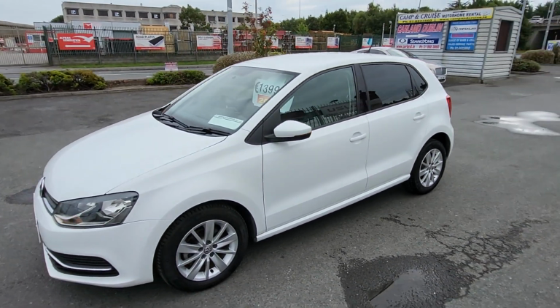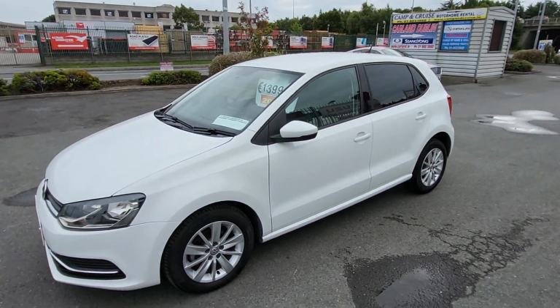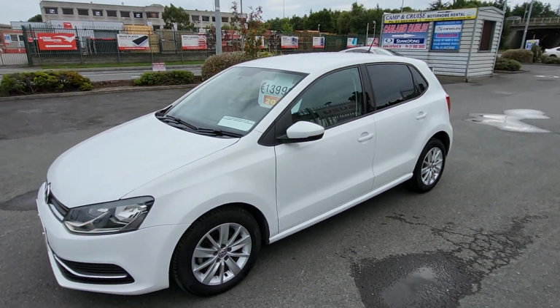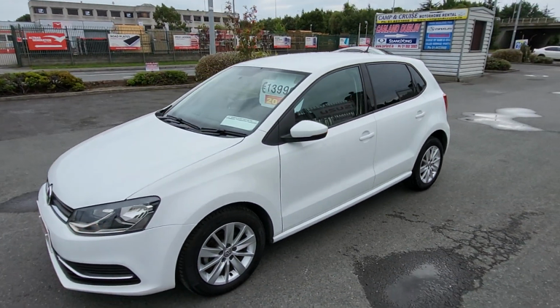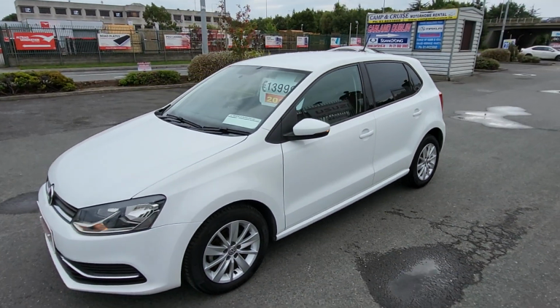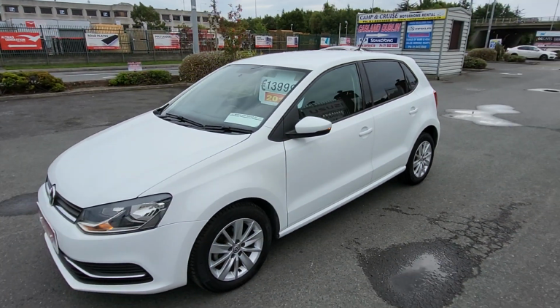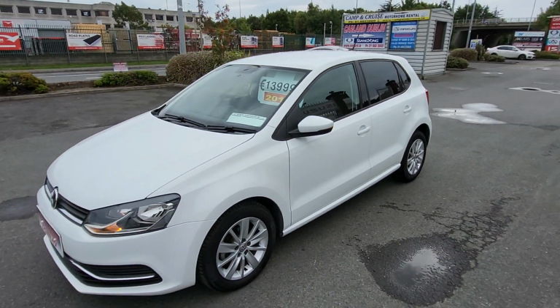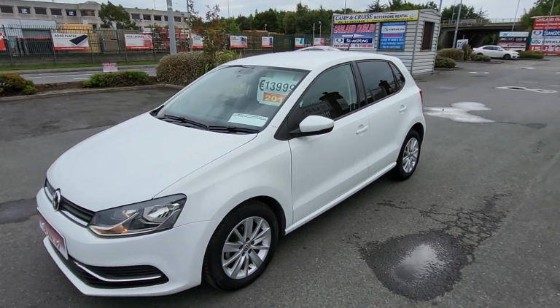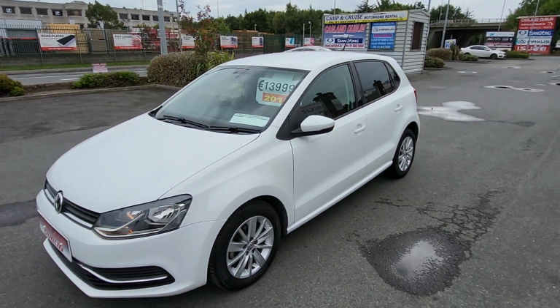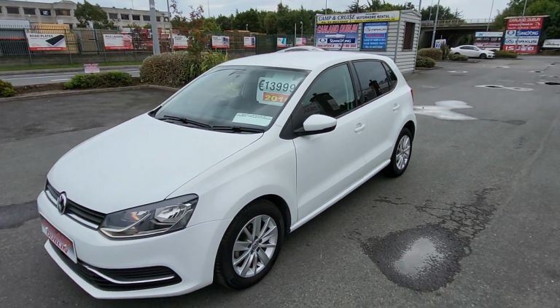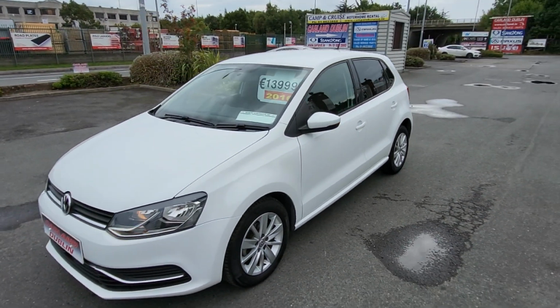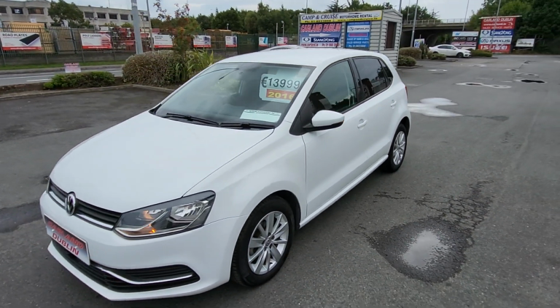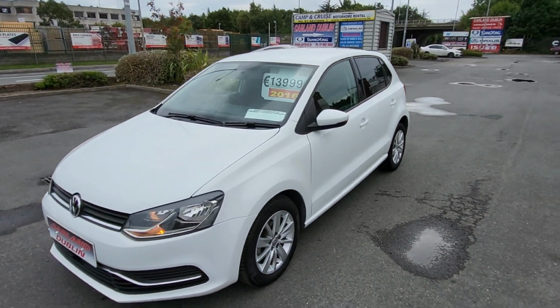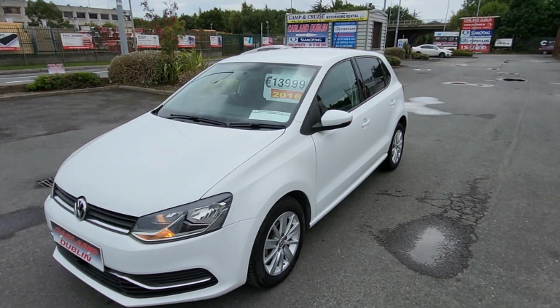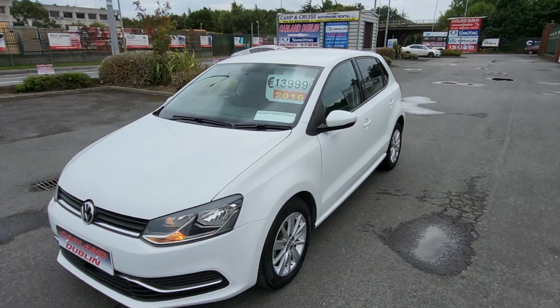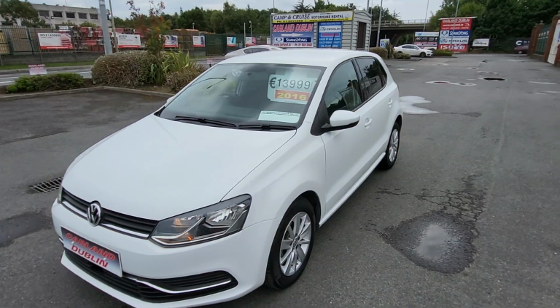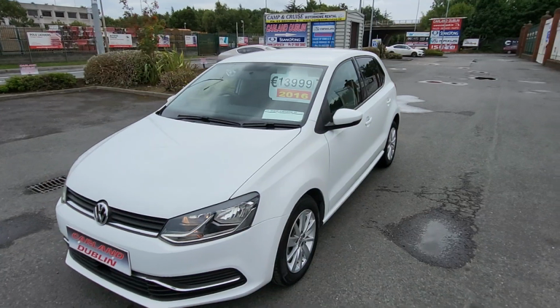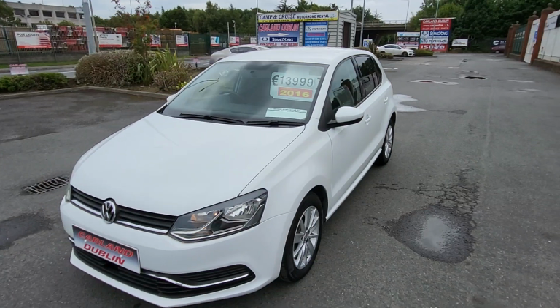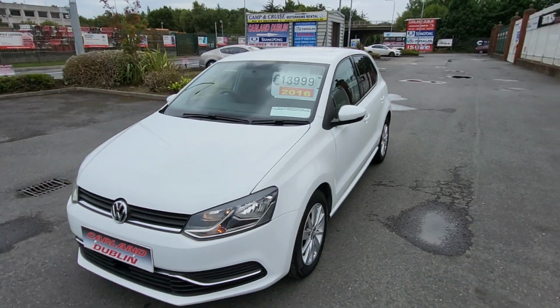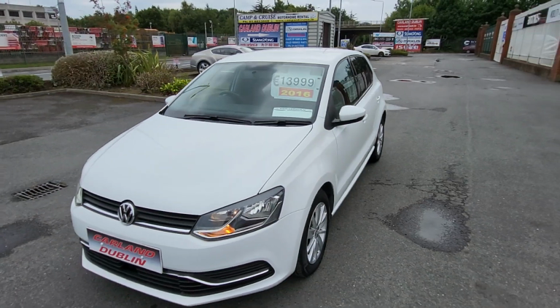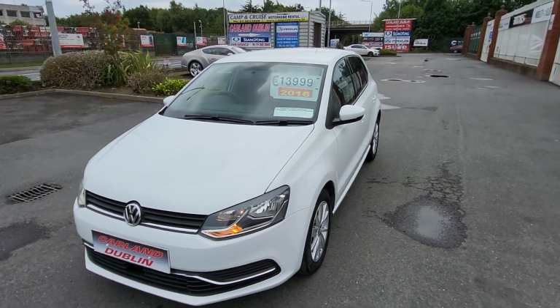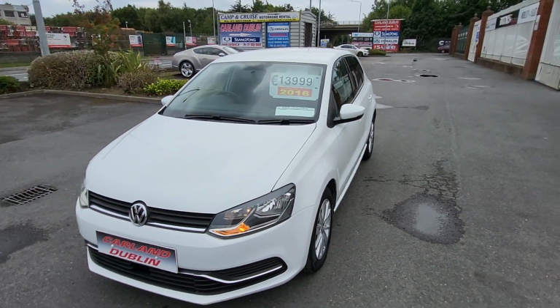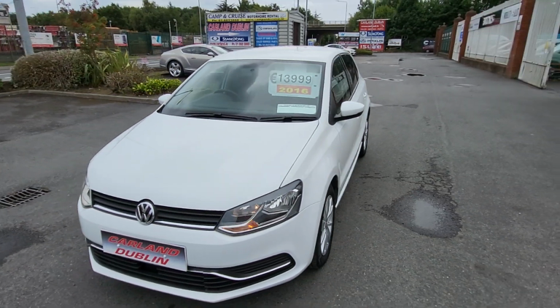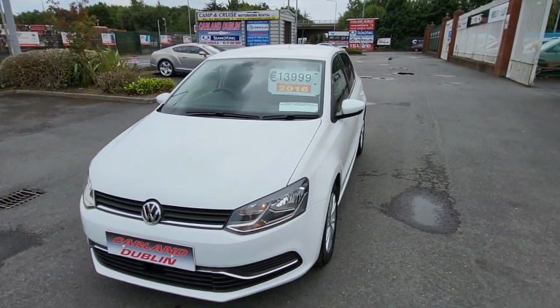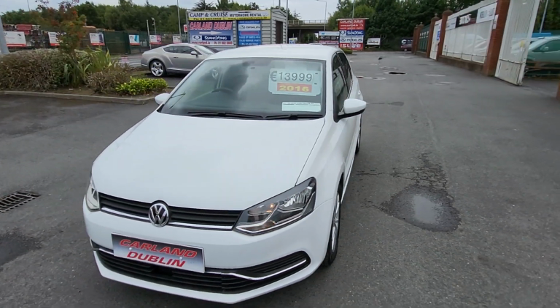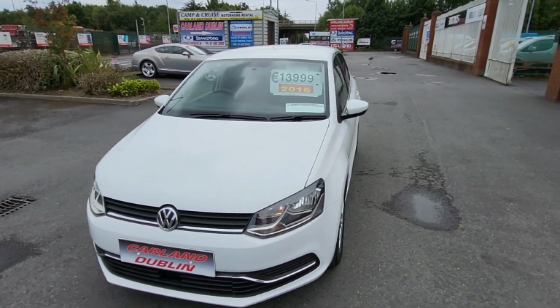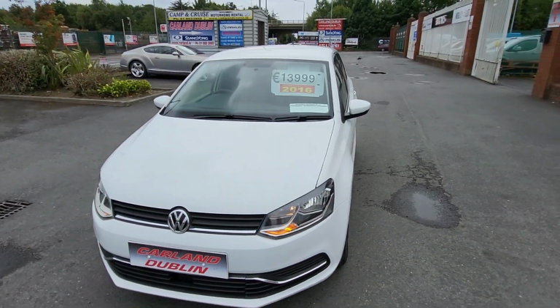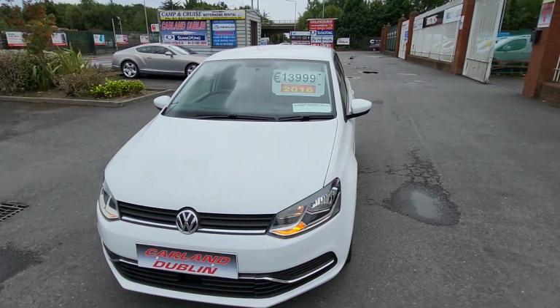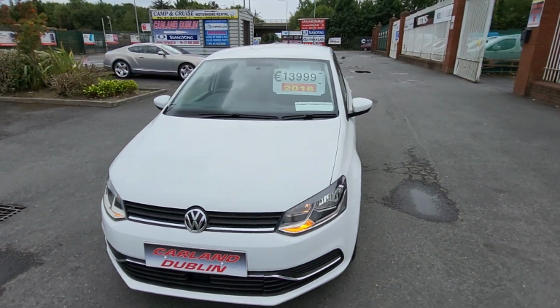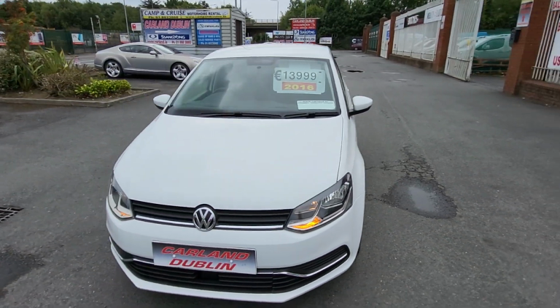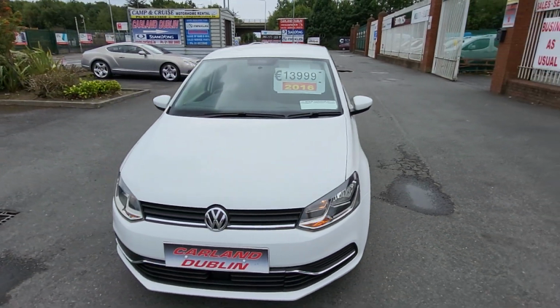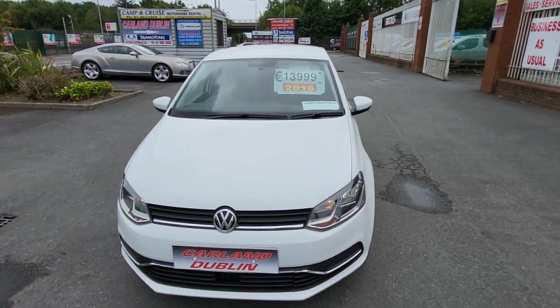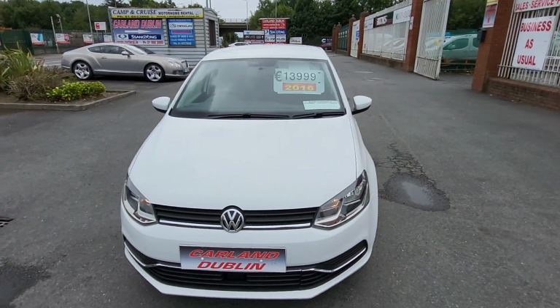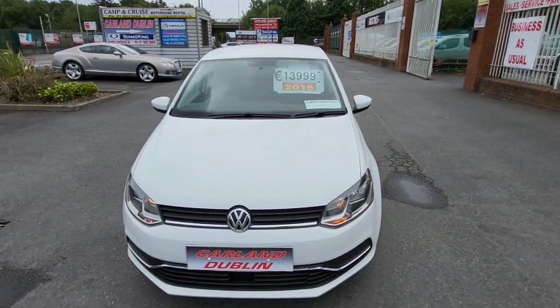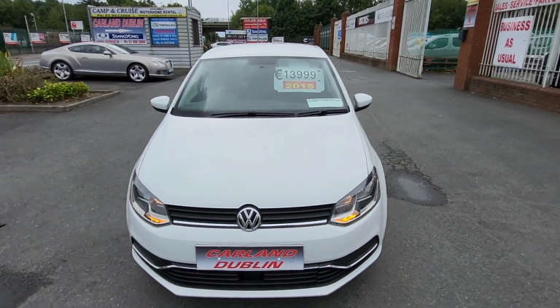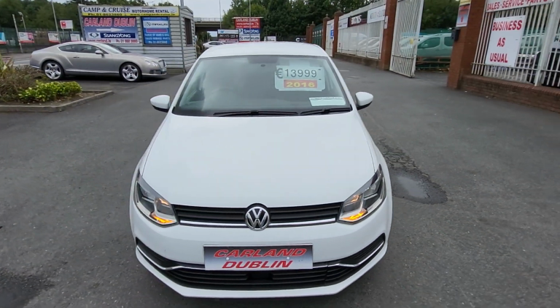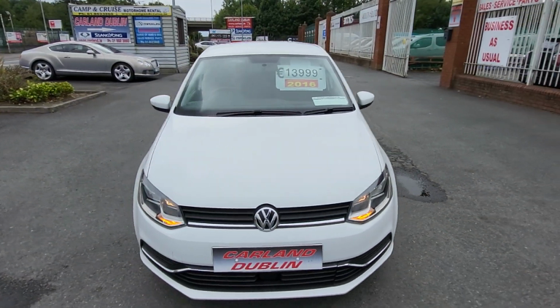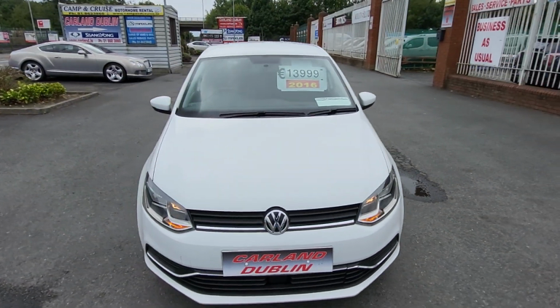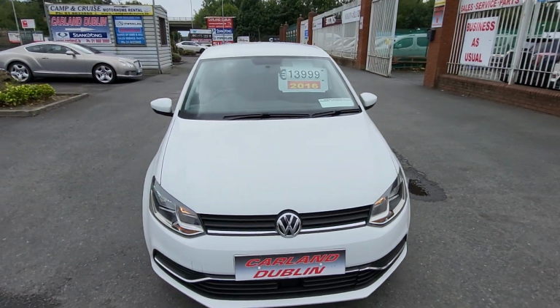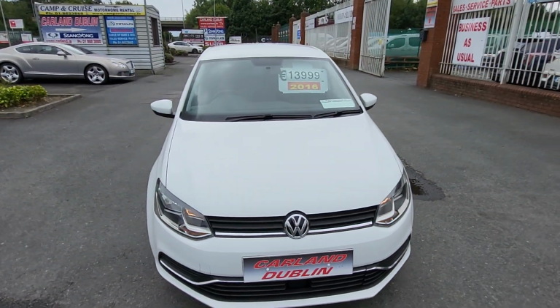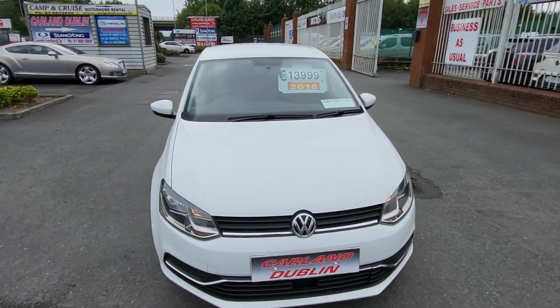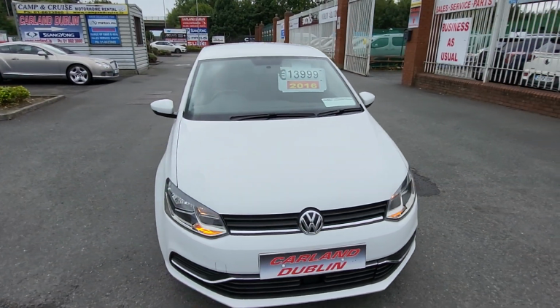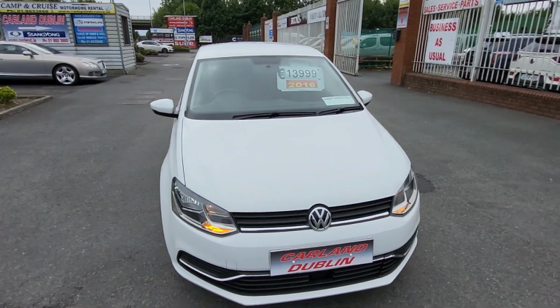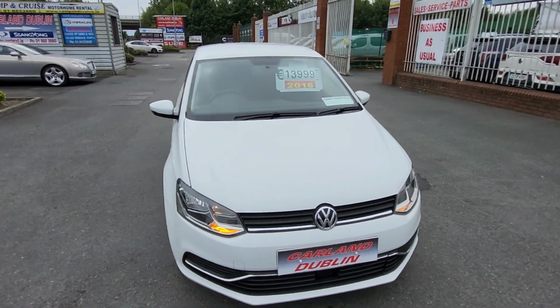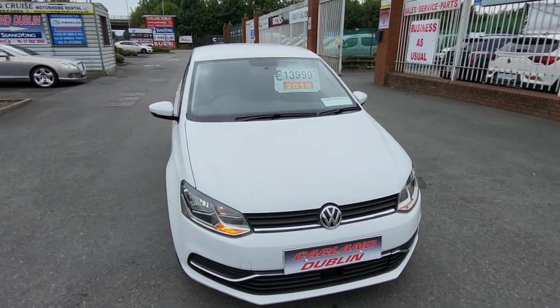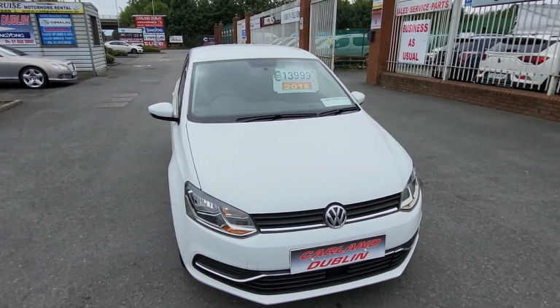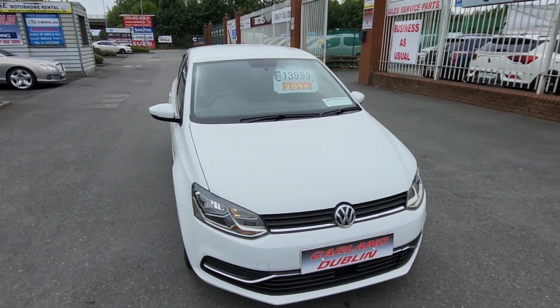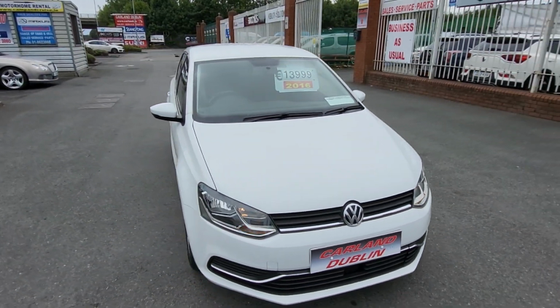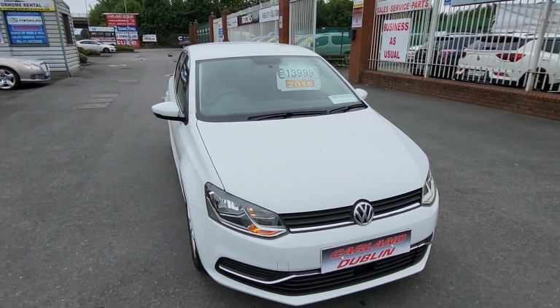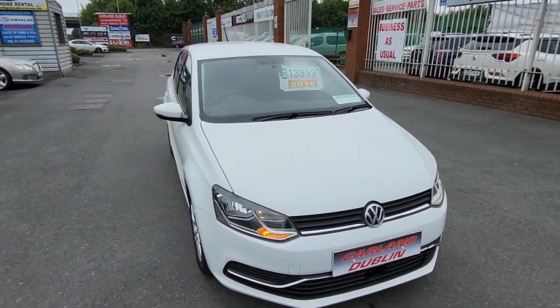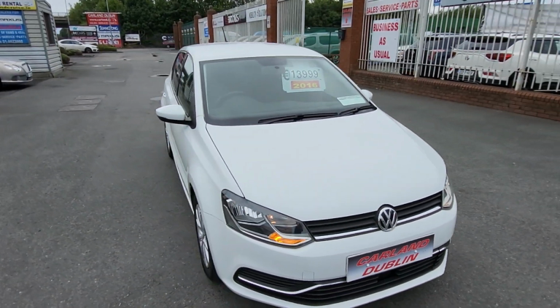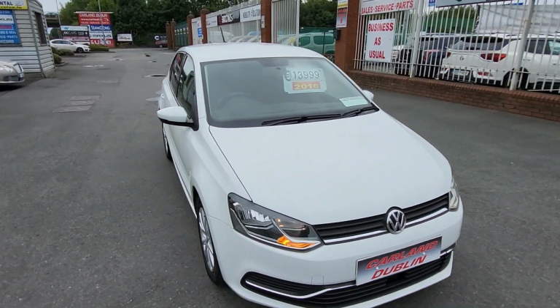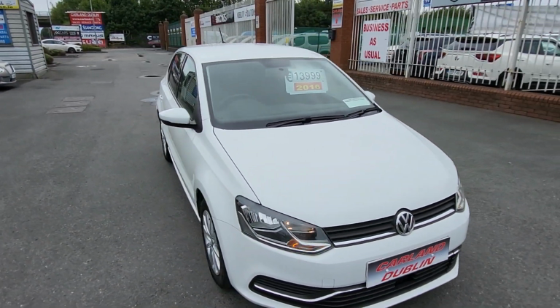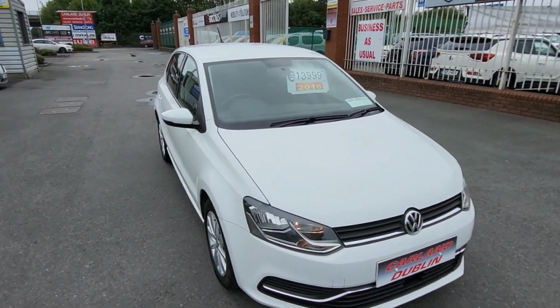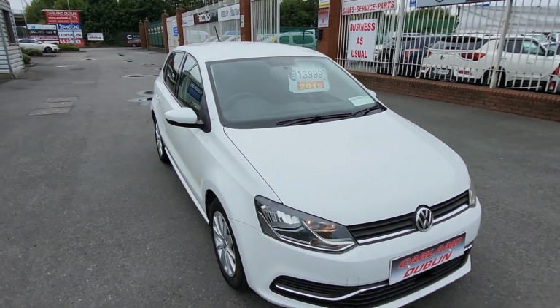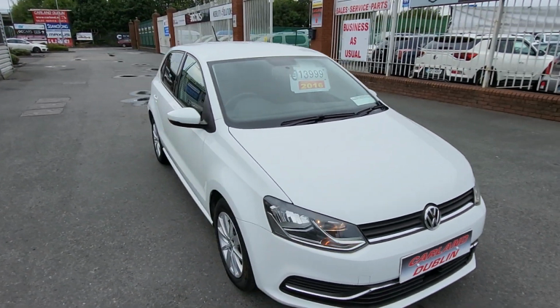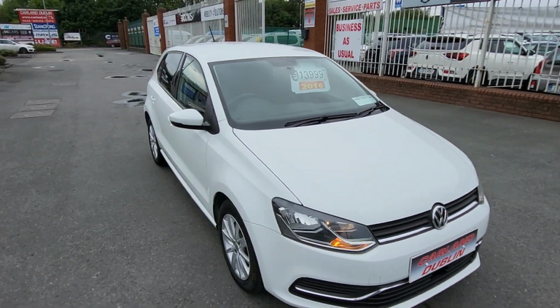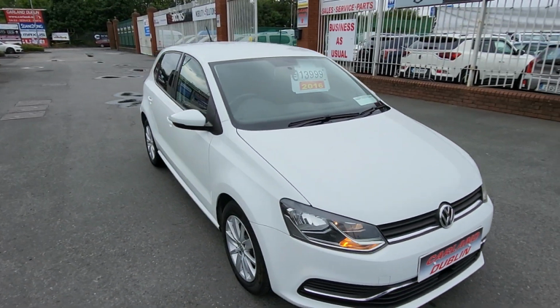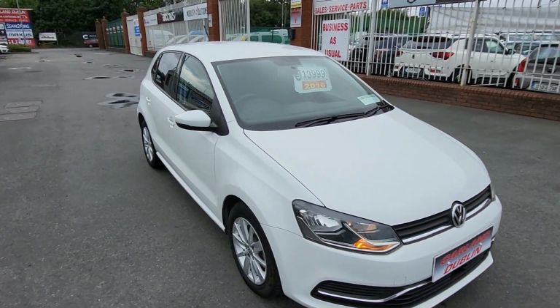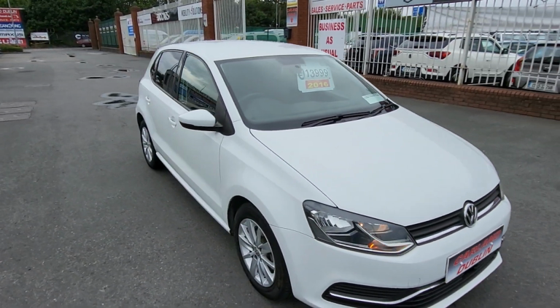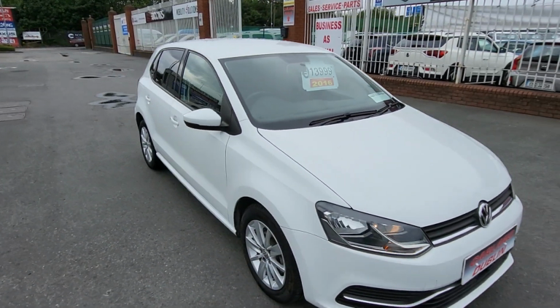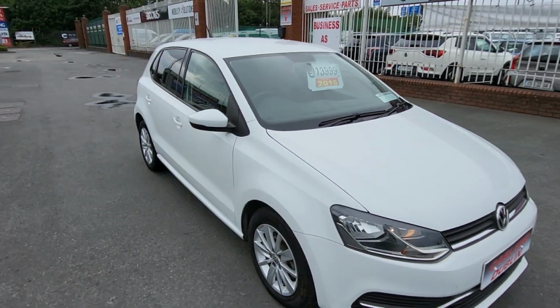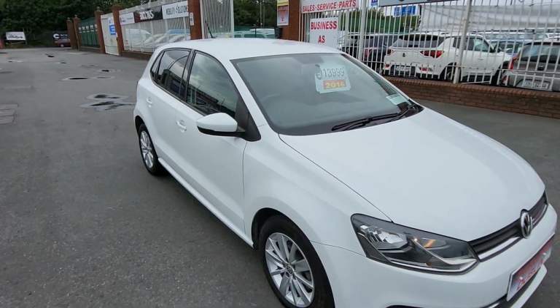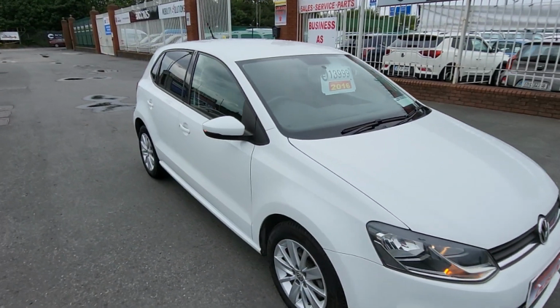It's a 2016 and it's here for just €13,999. Let's have a quick look inside it.